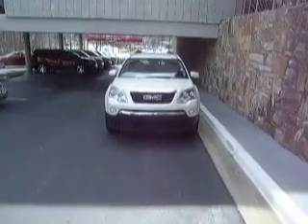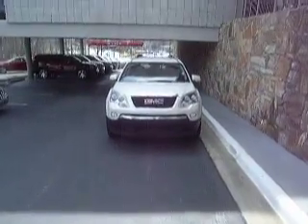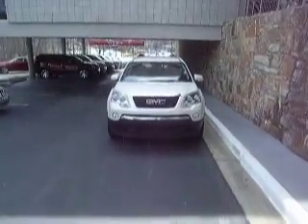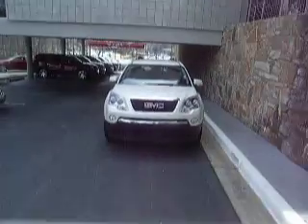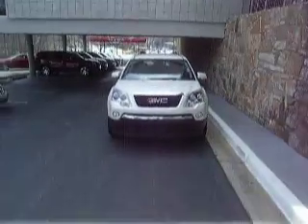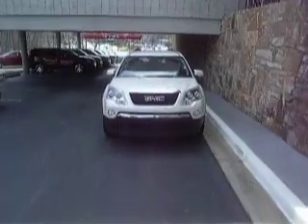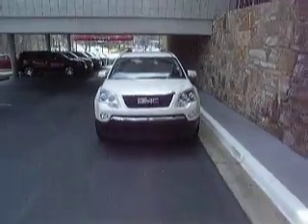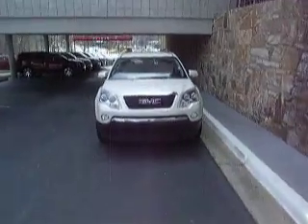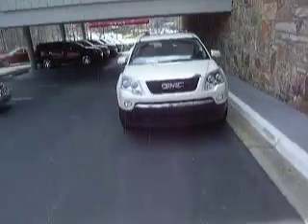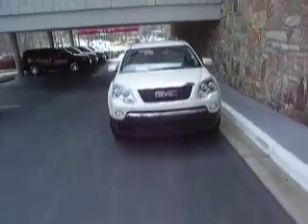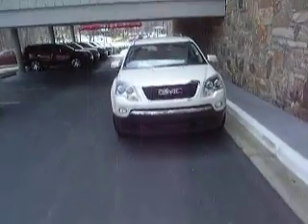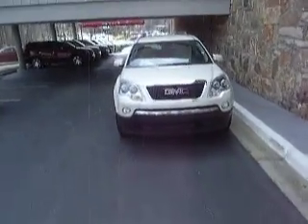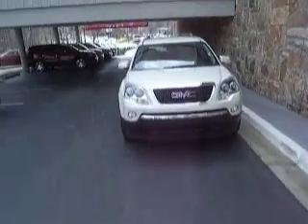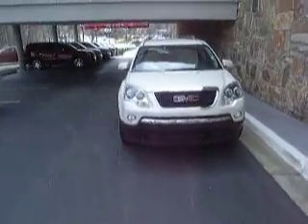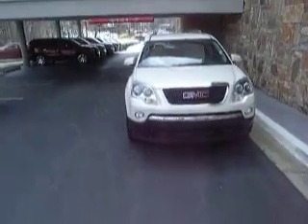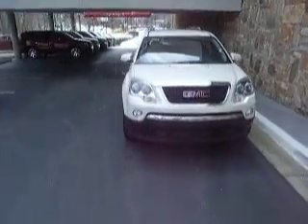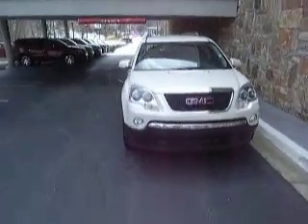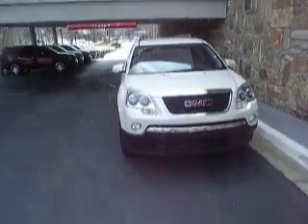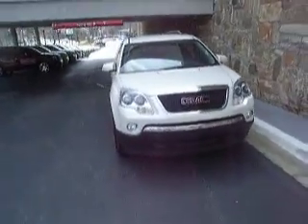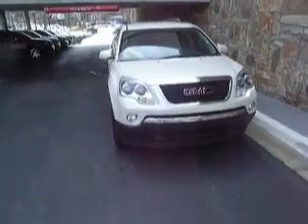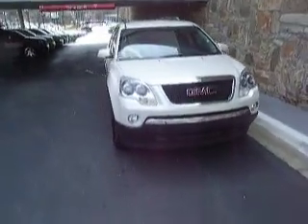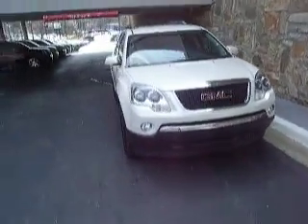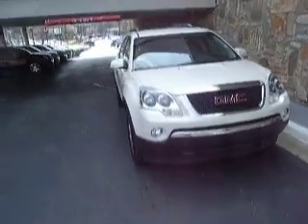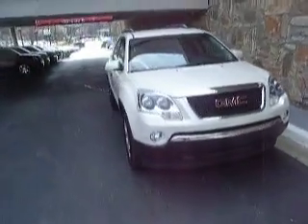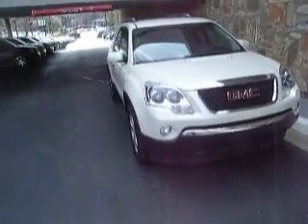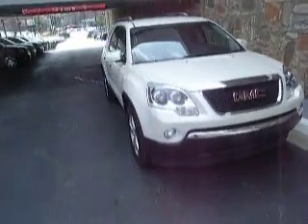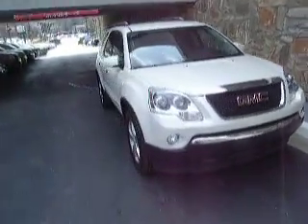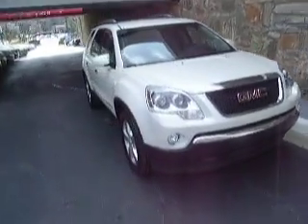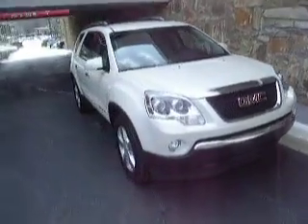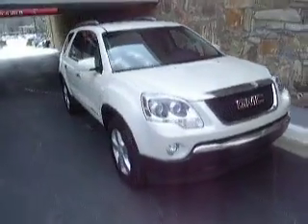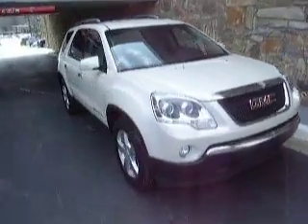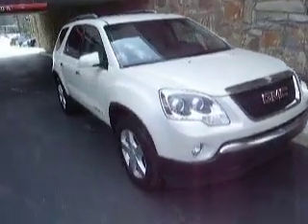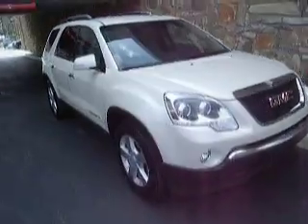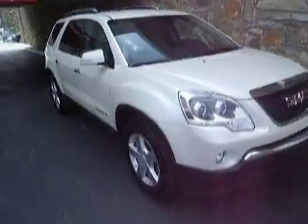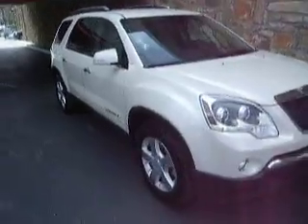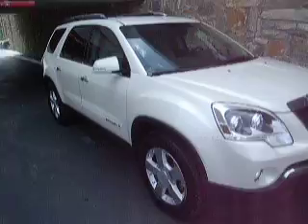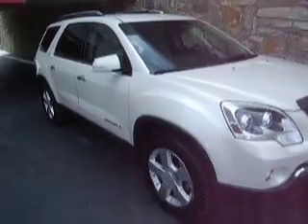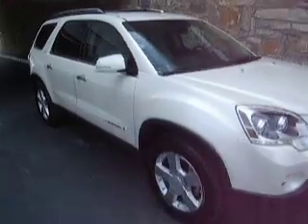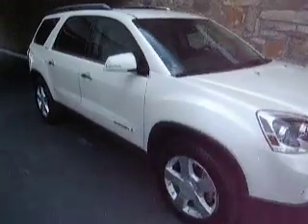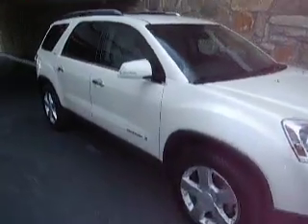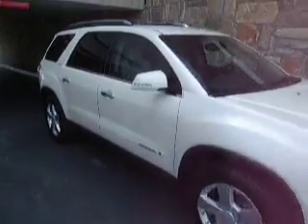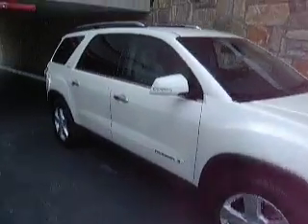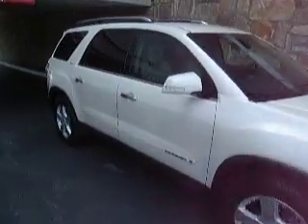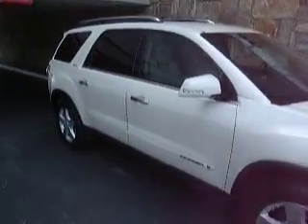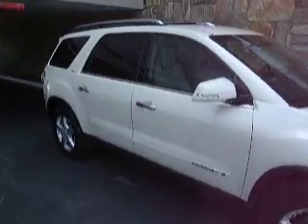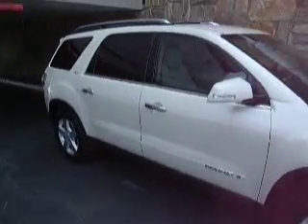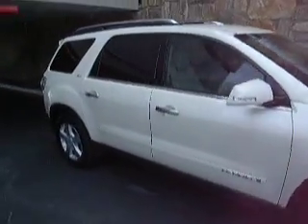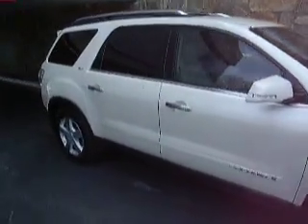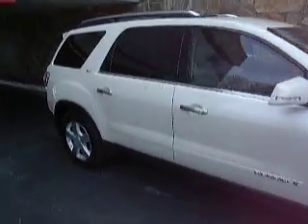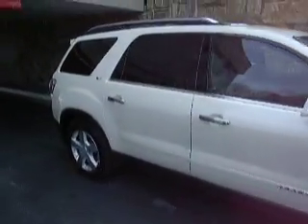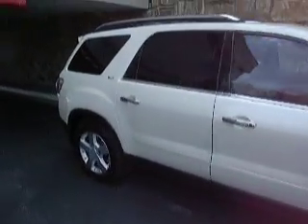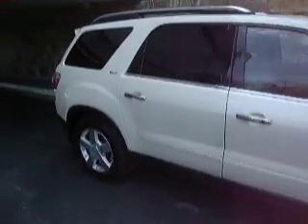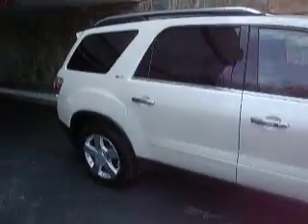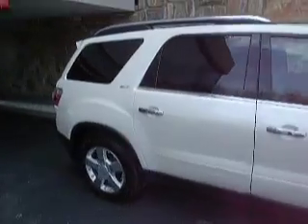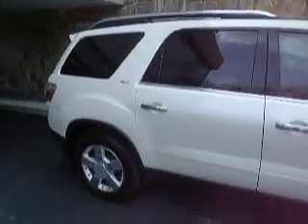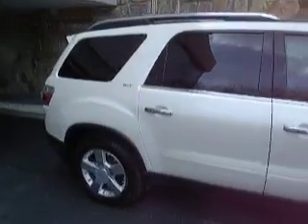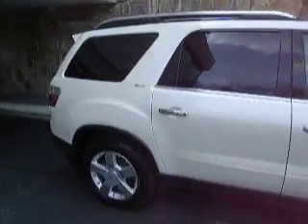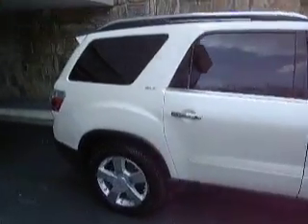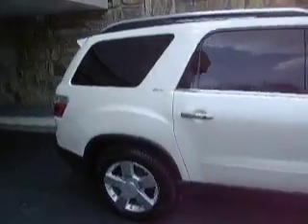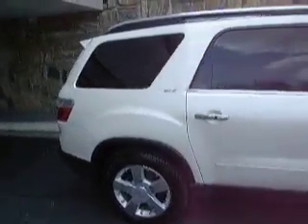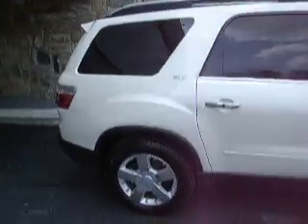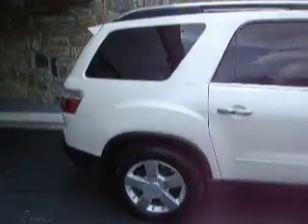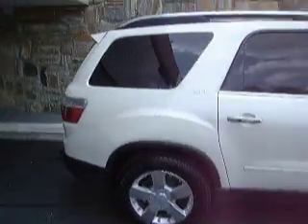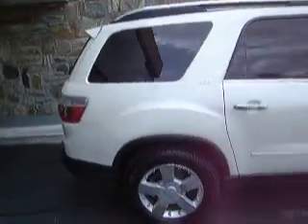This is a white 2007 GMC Acadia. It has the rear windows tinted.